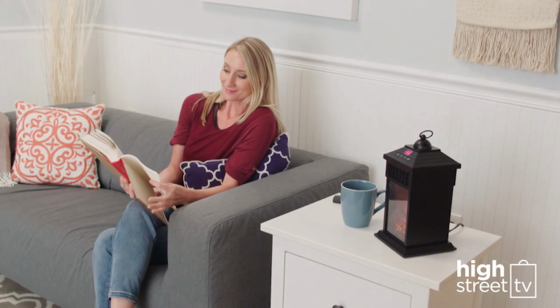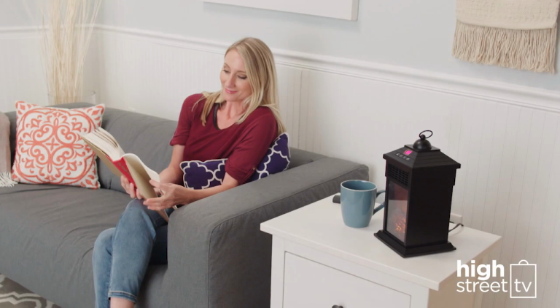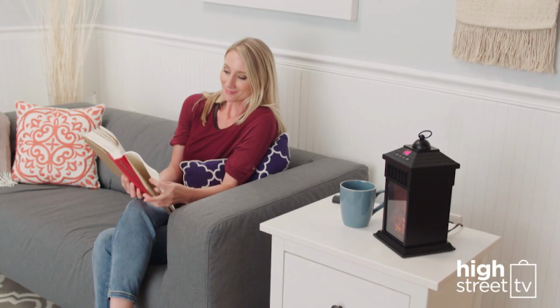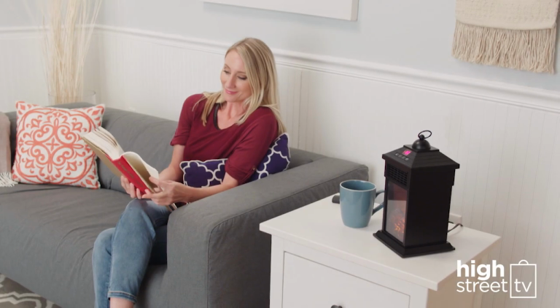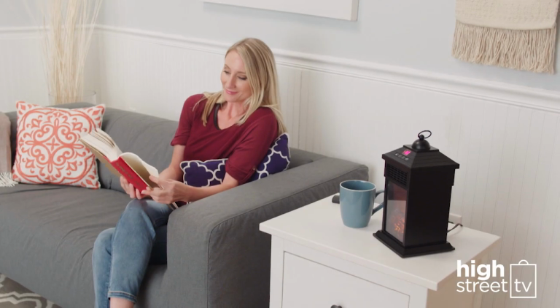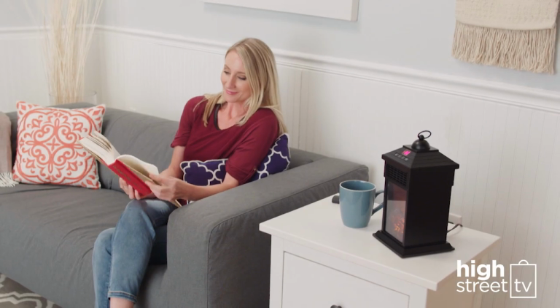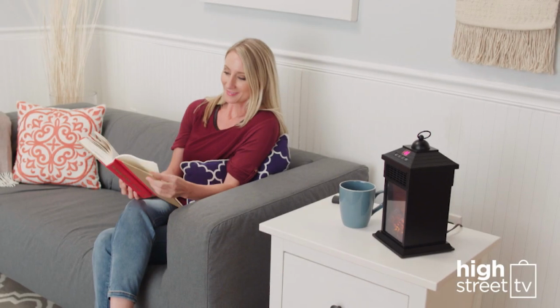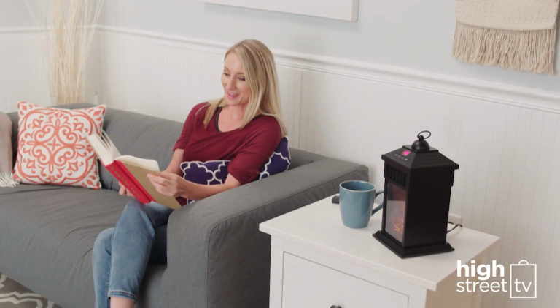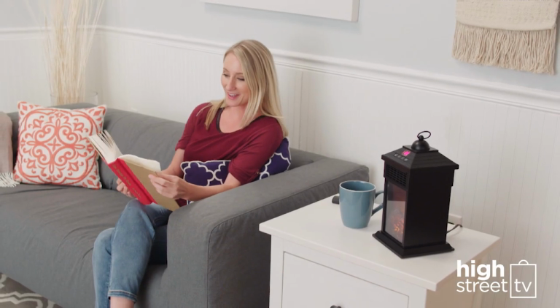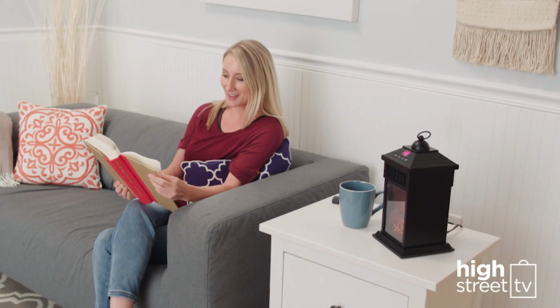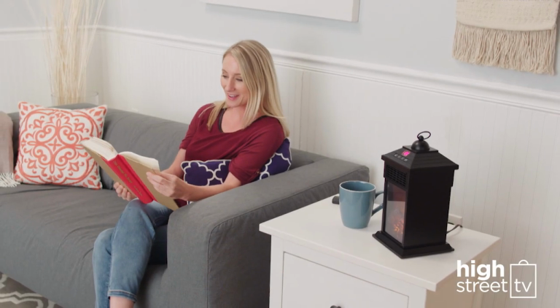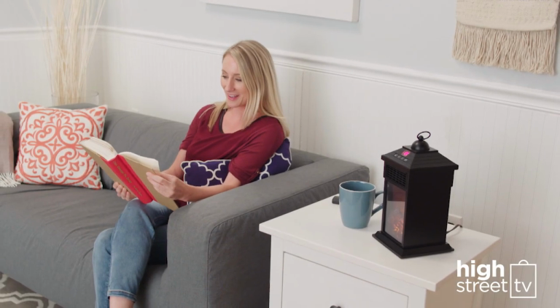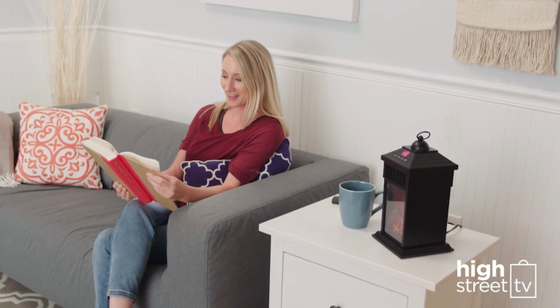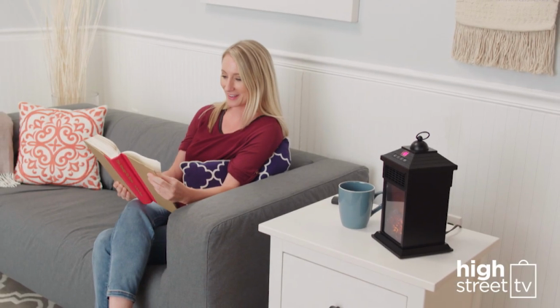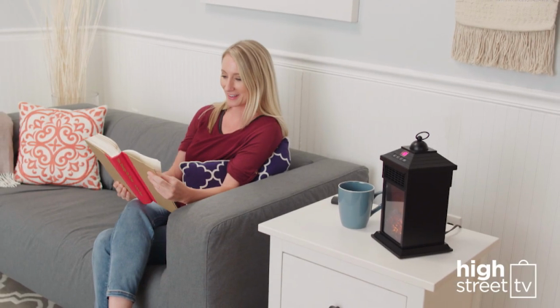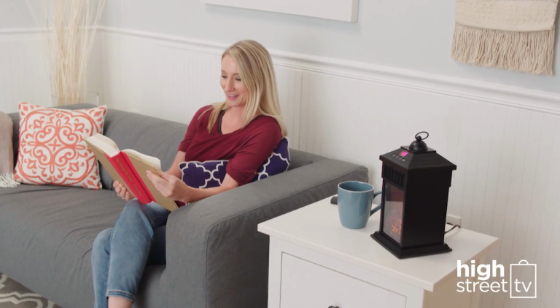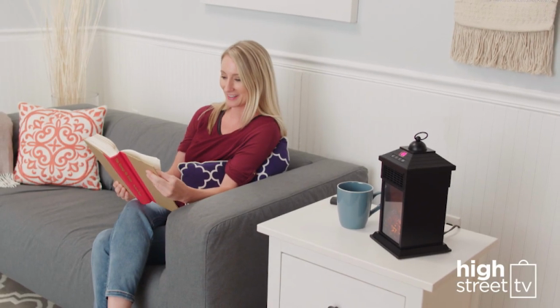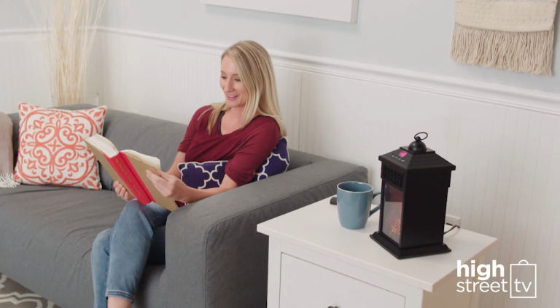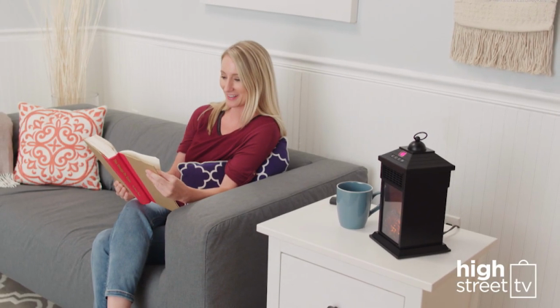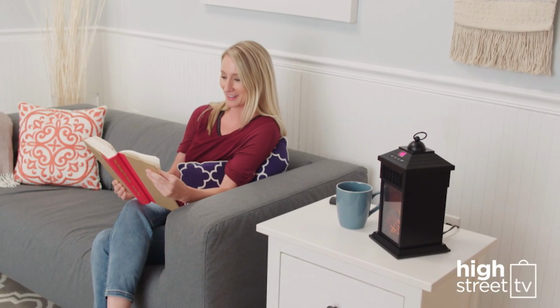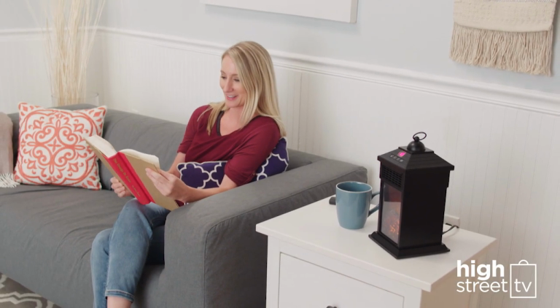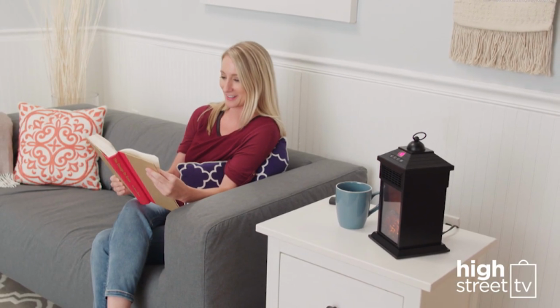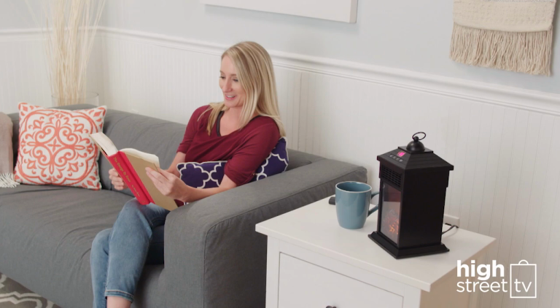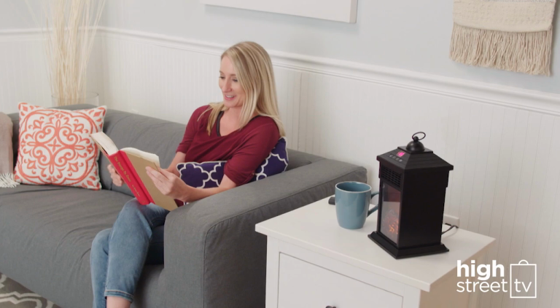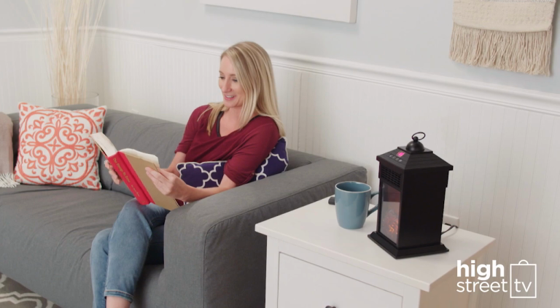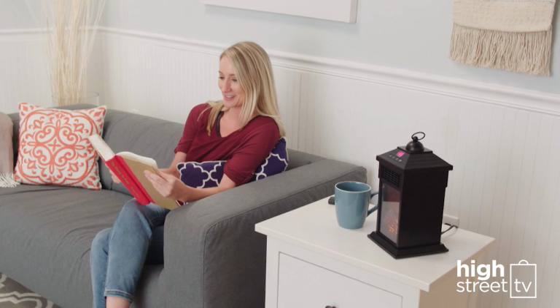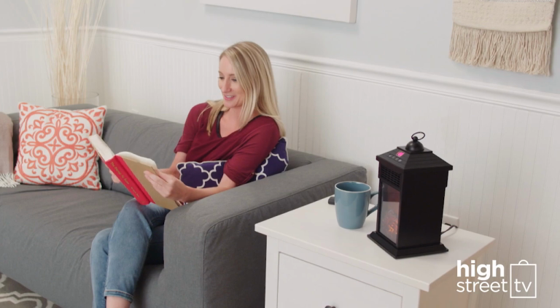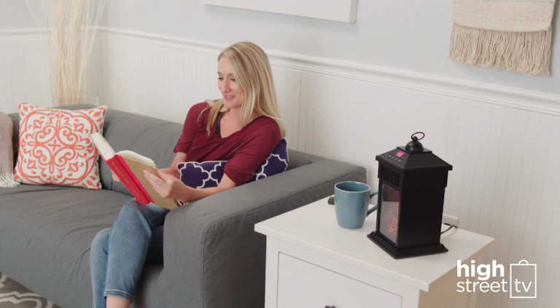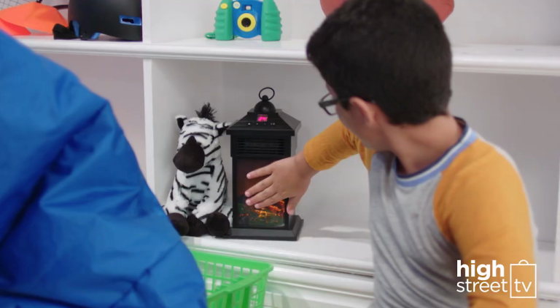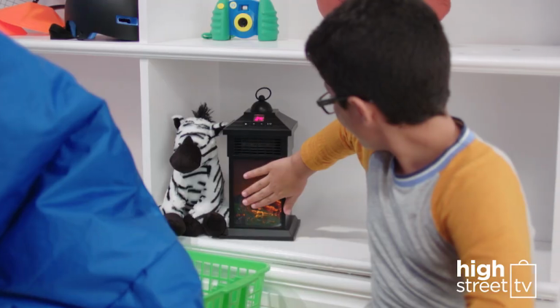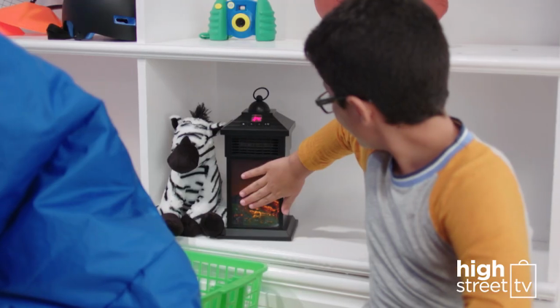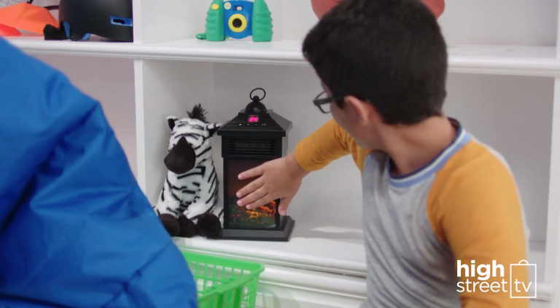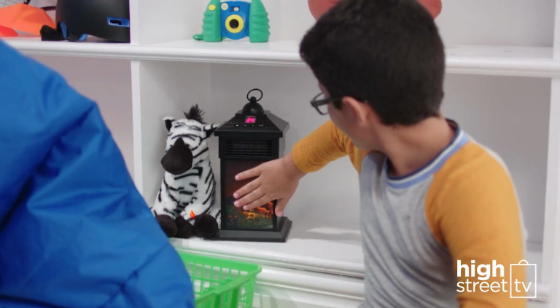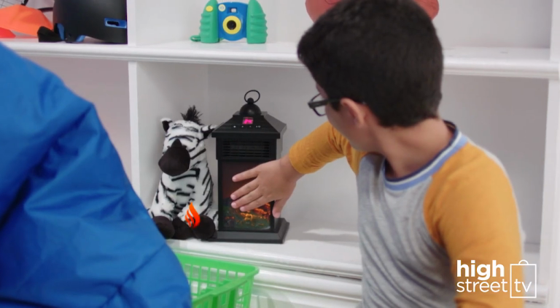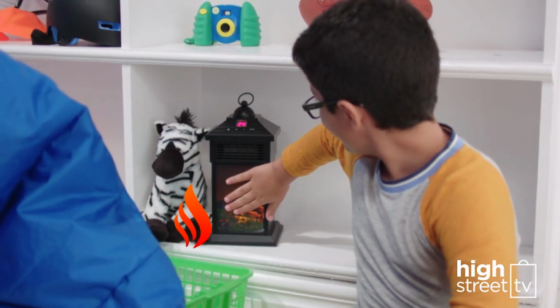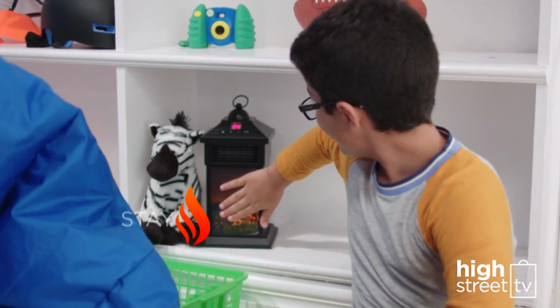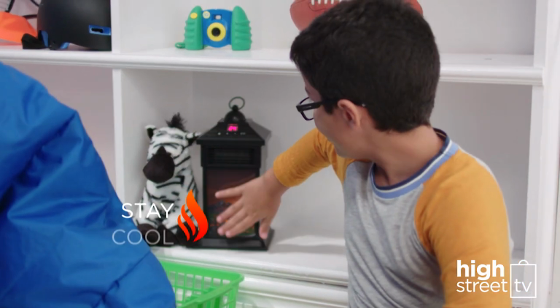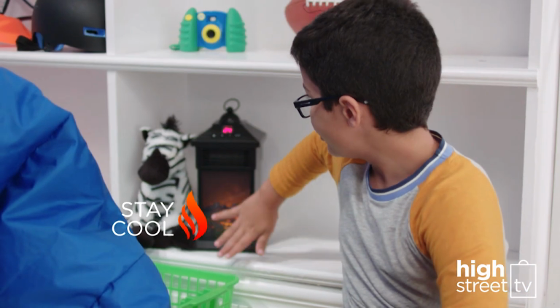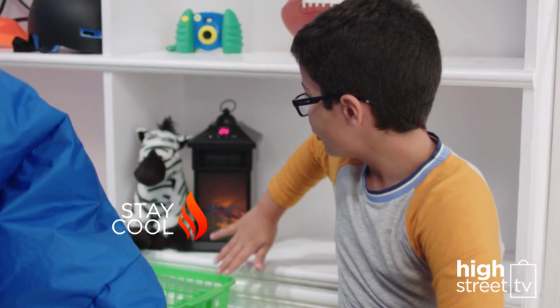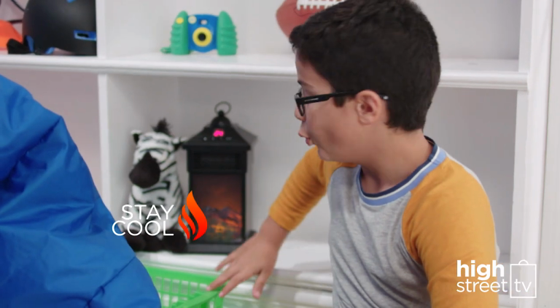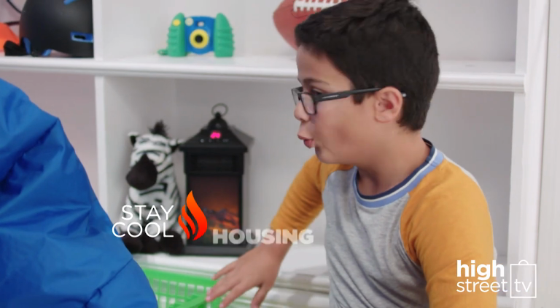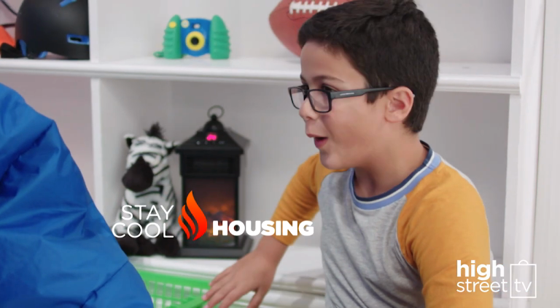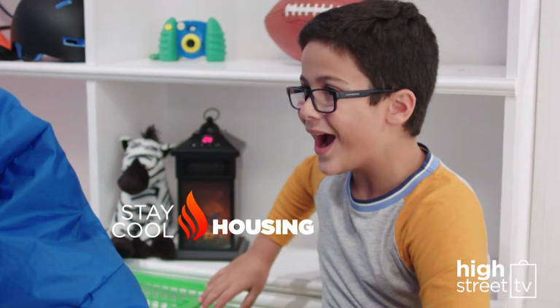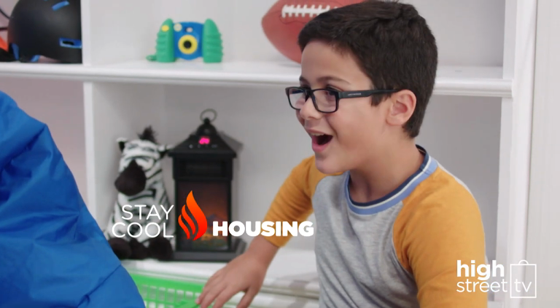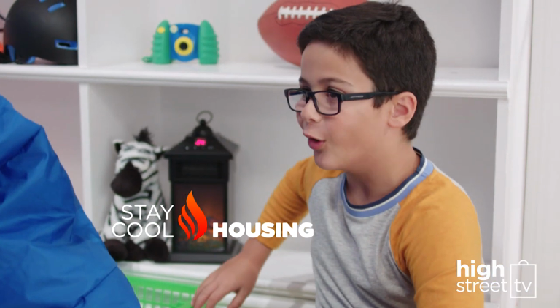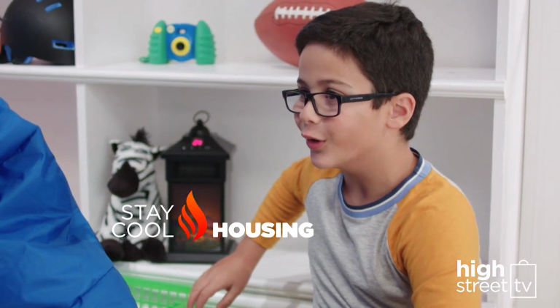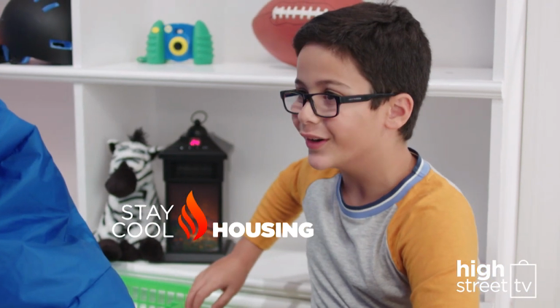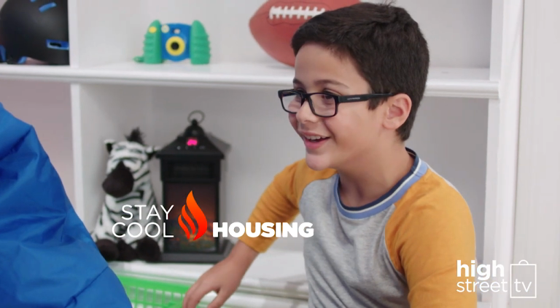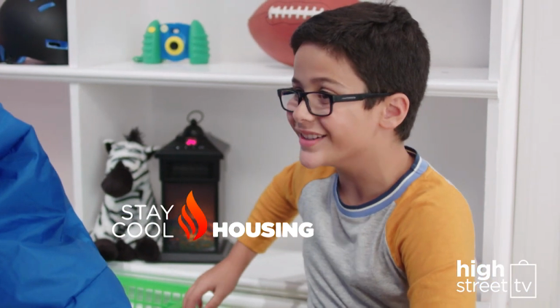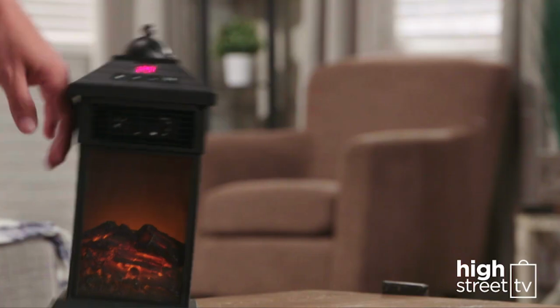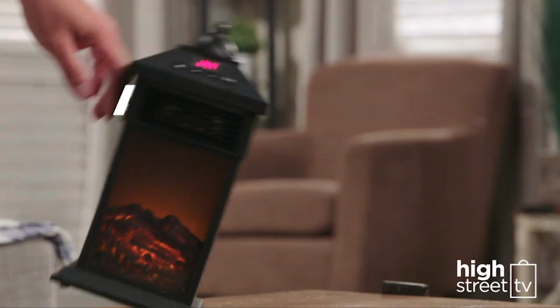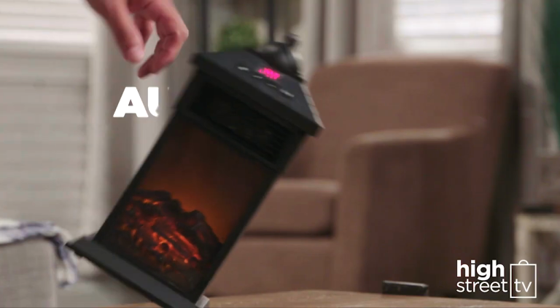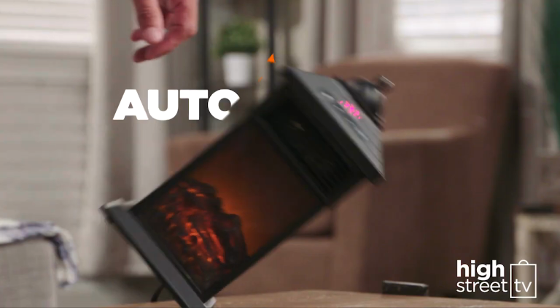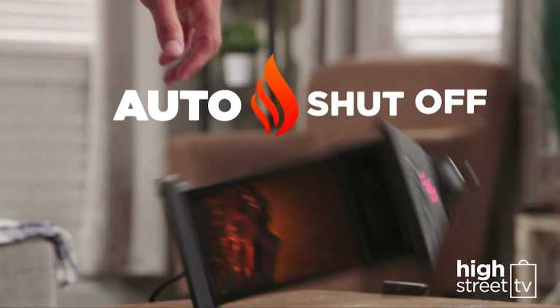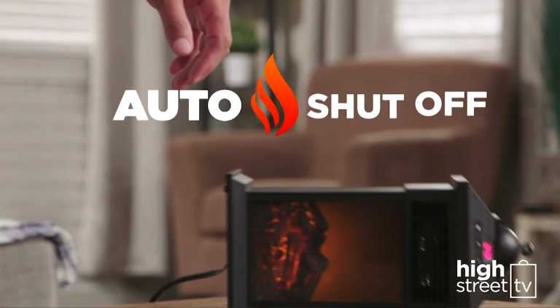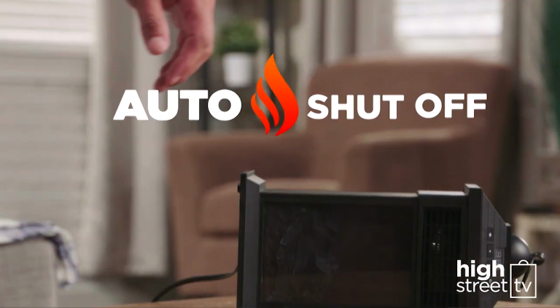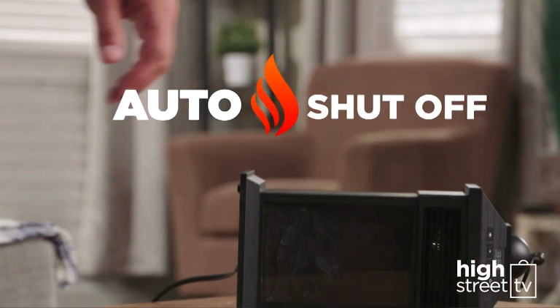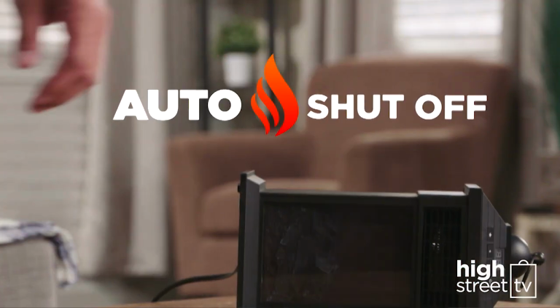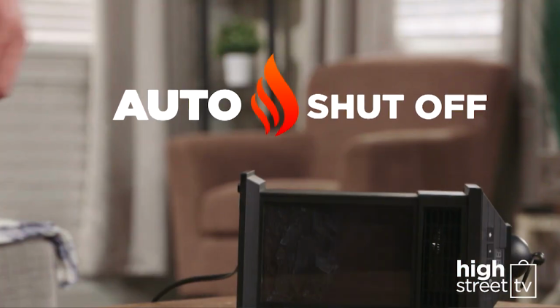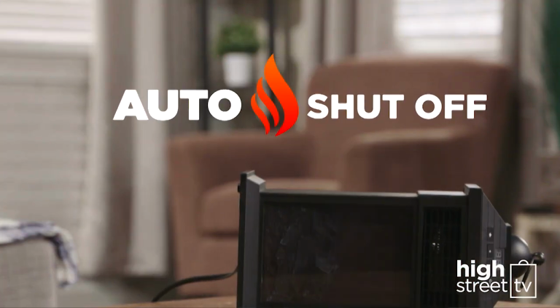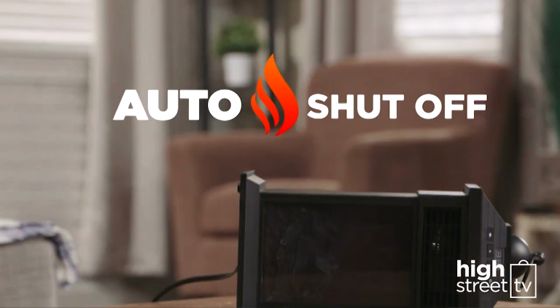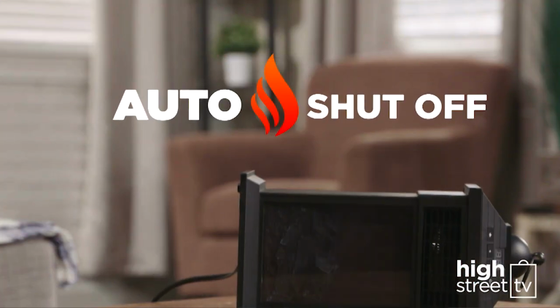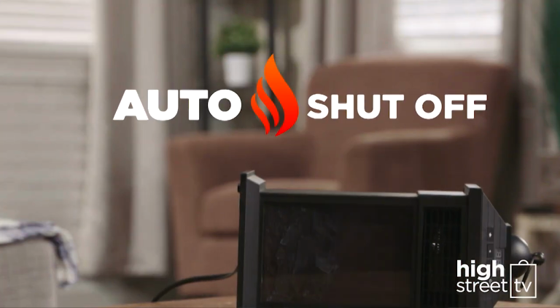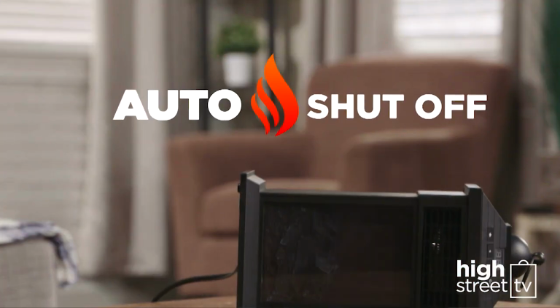For your peace of mind, we've built-in safety features like the special Stay Cool housing, Auto Timer and Auto Shutoff too.